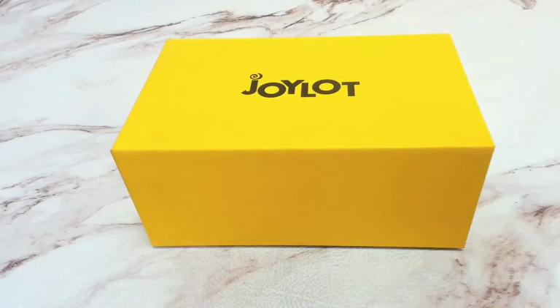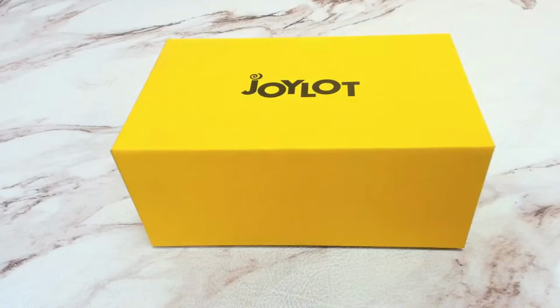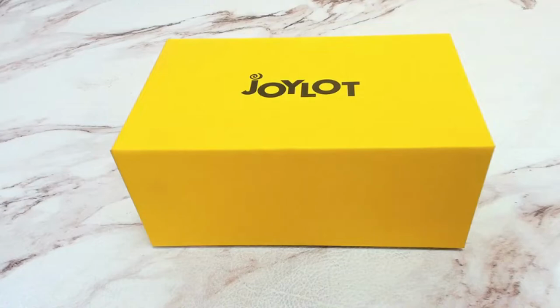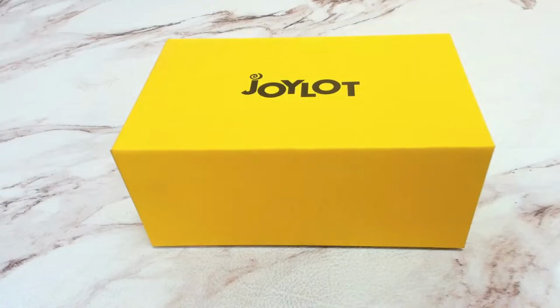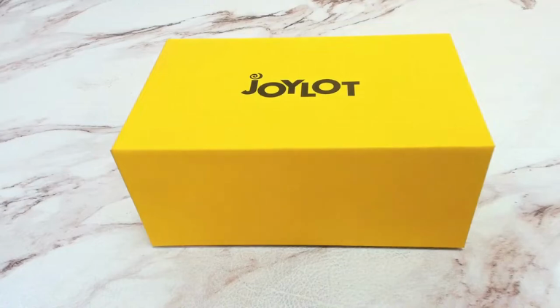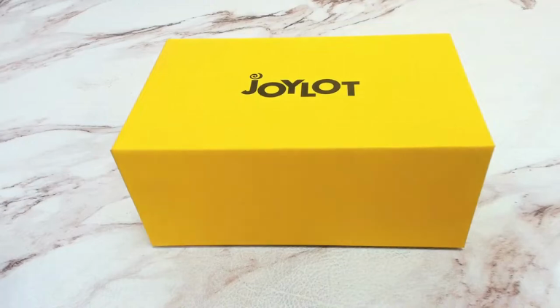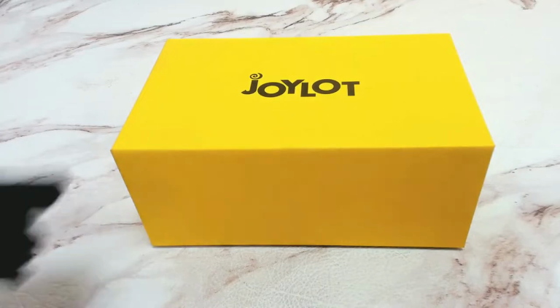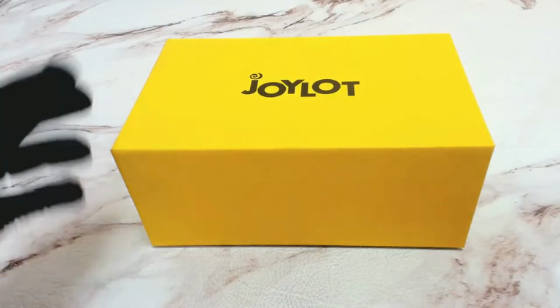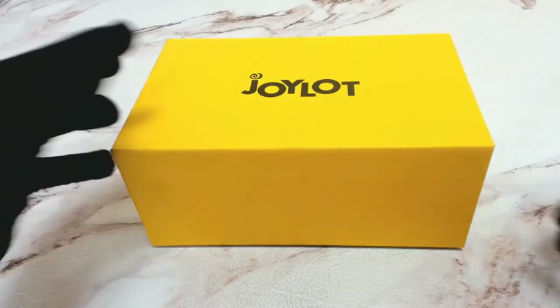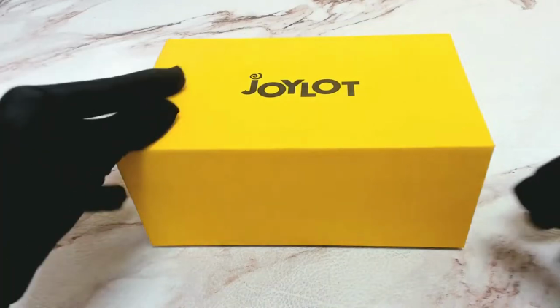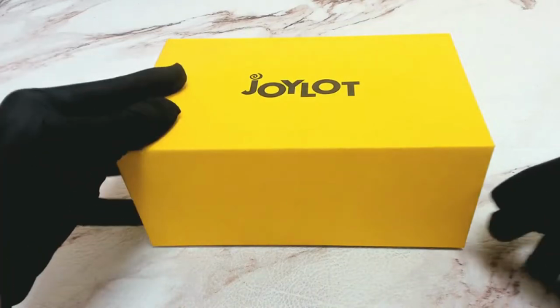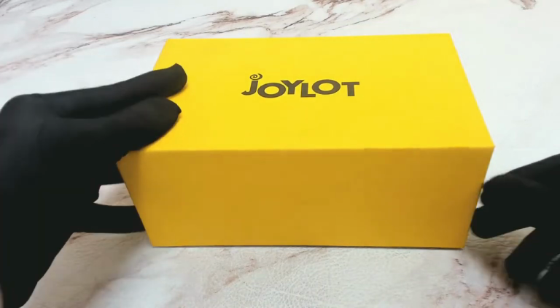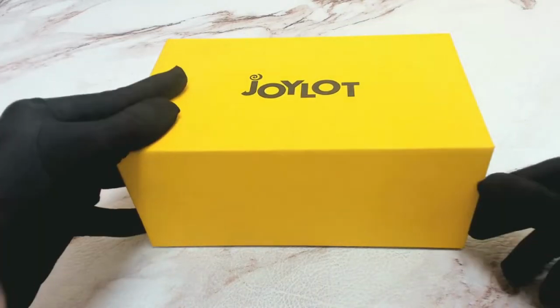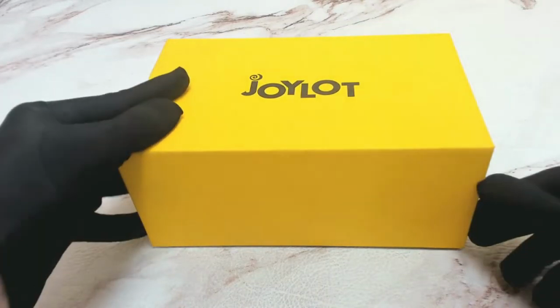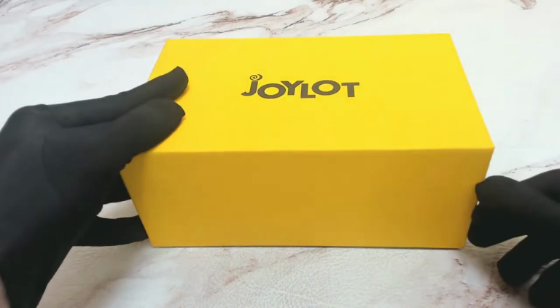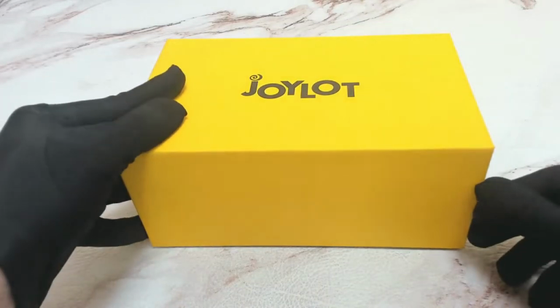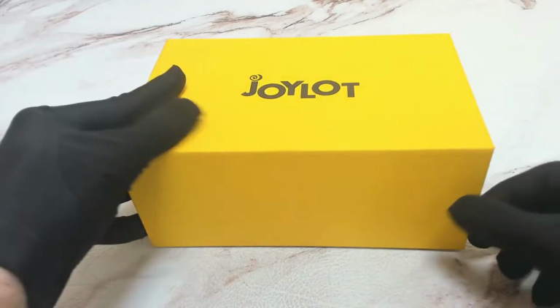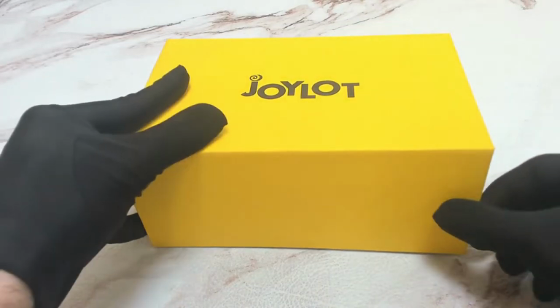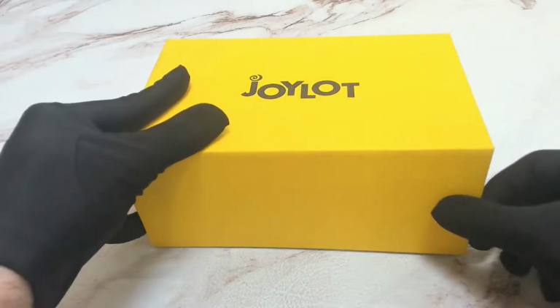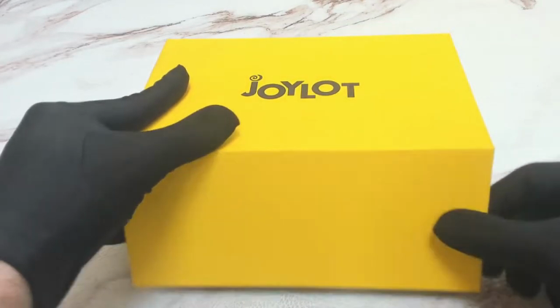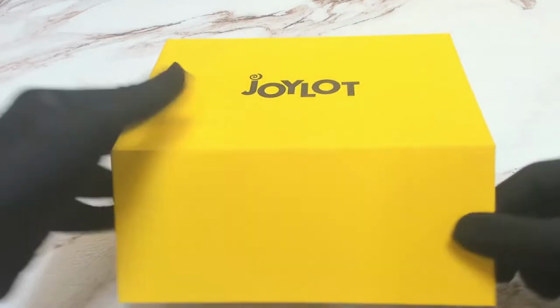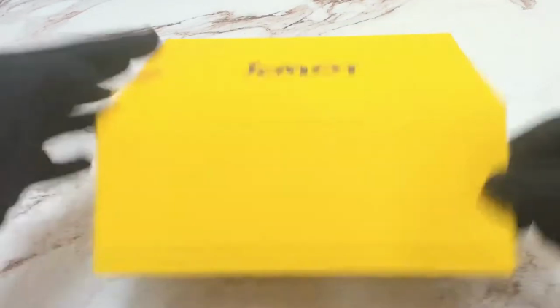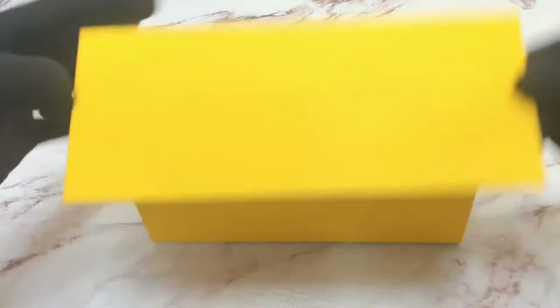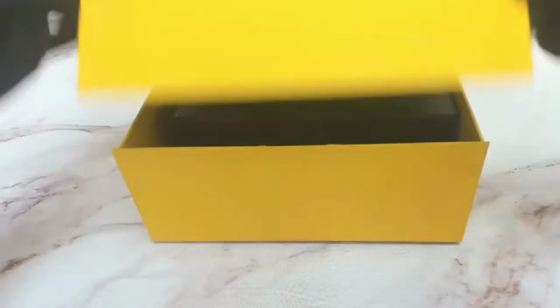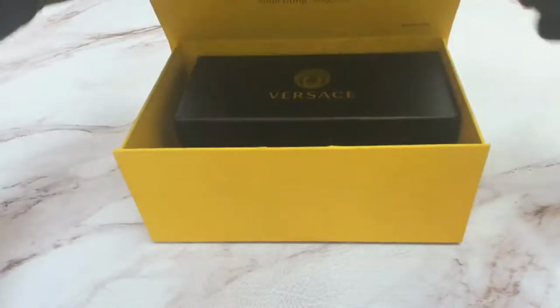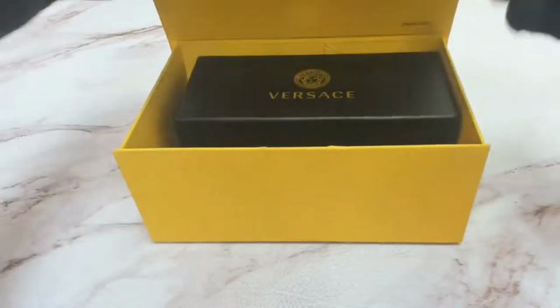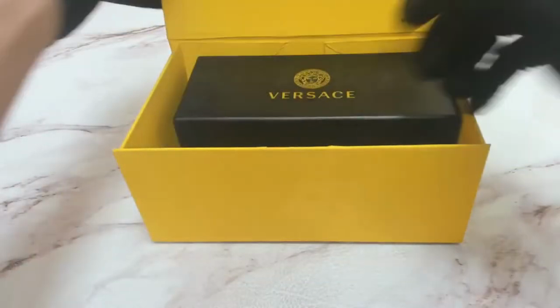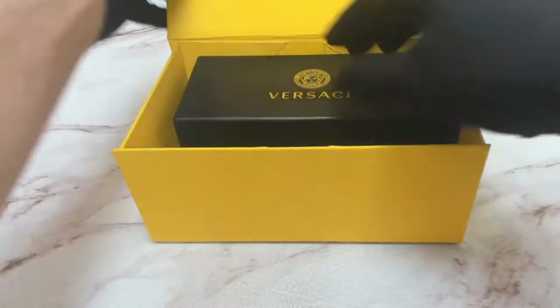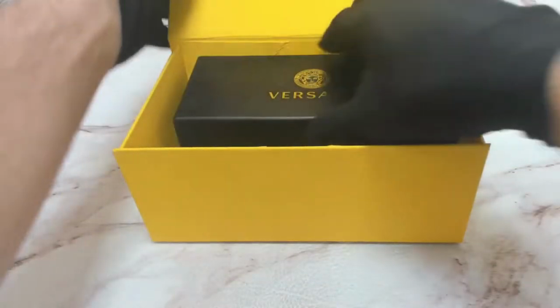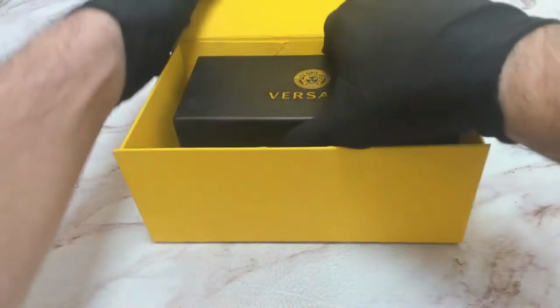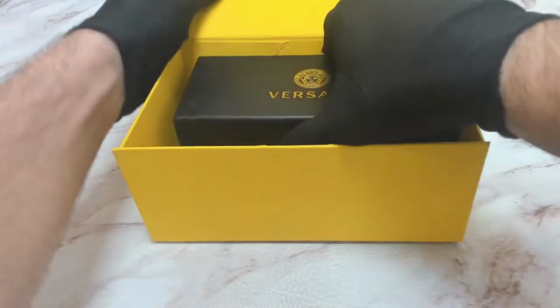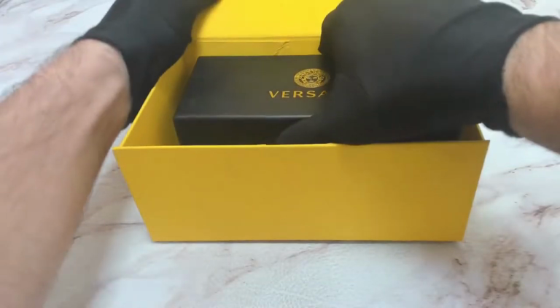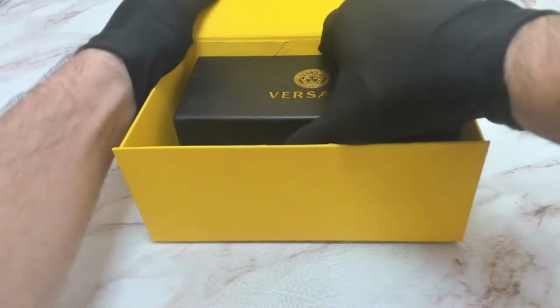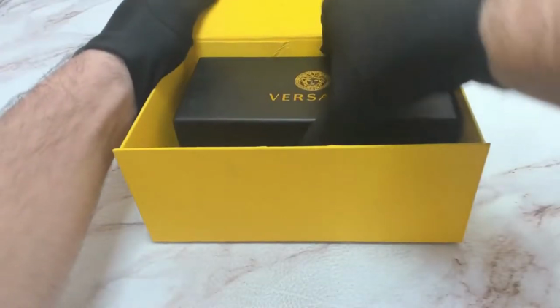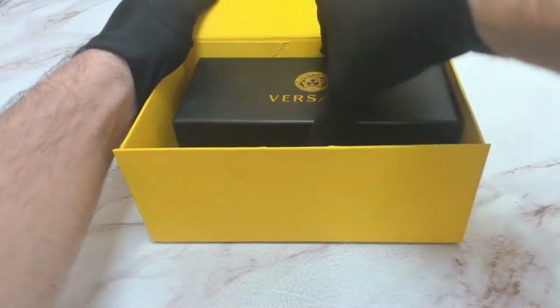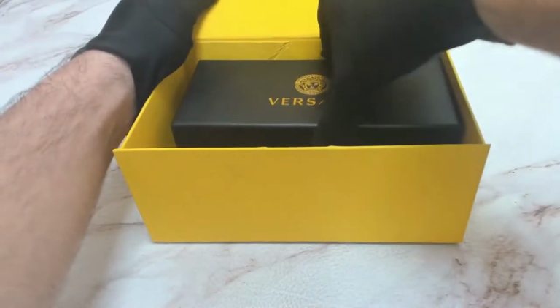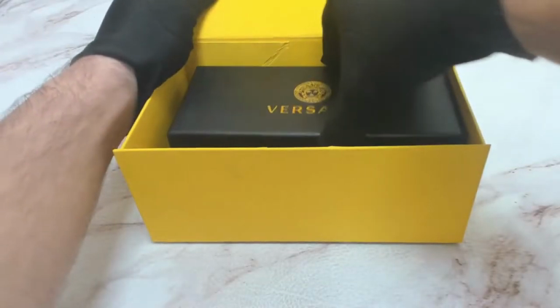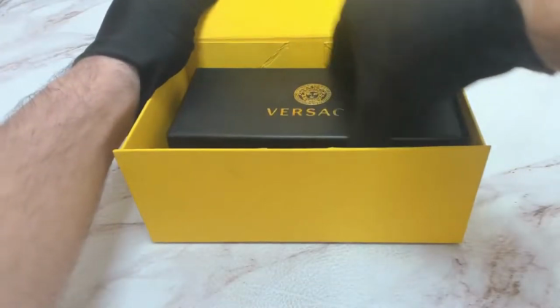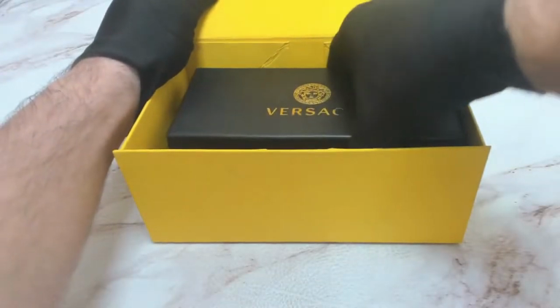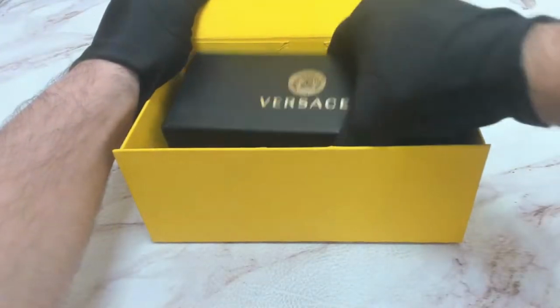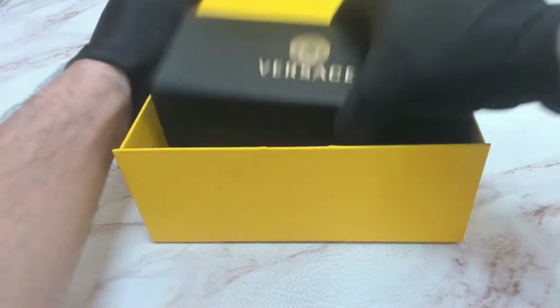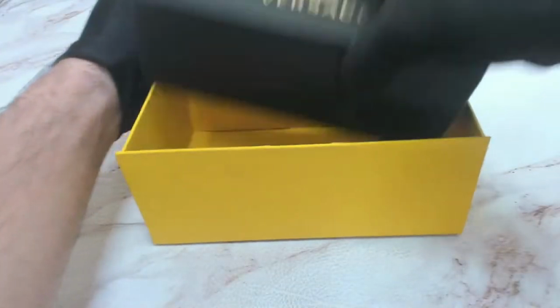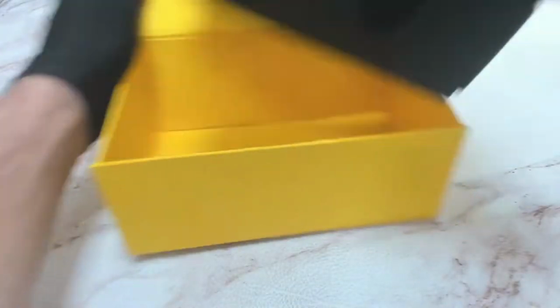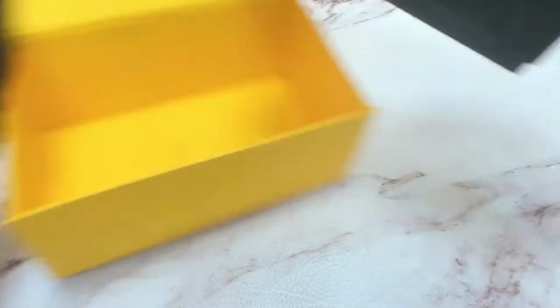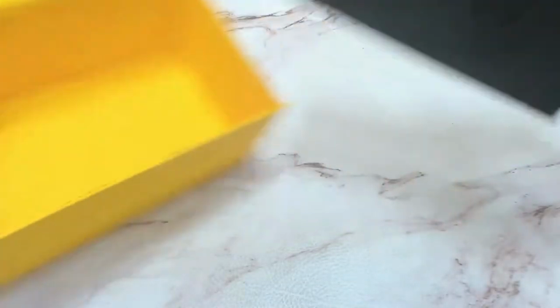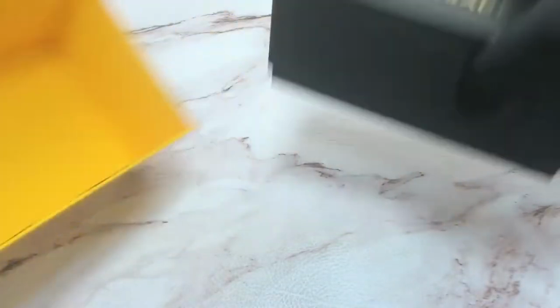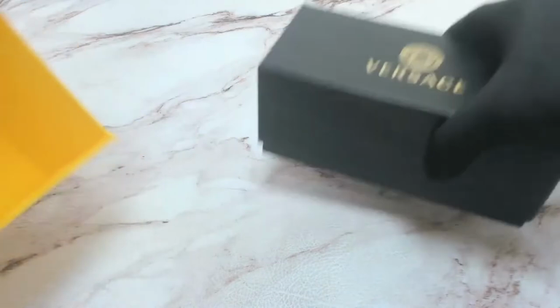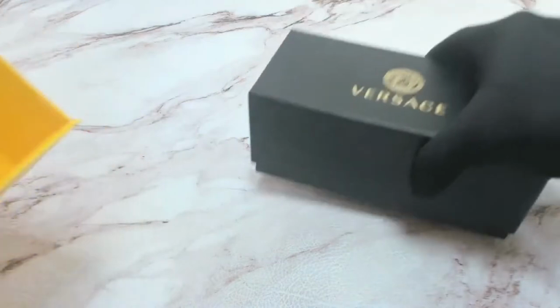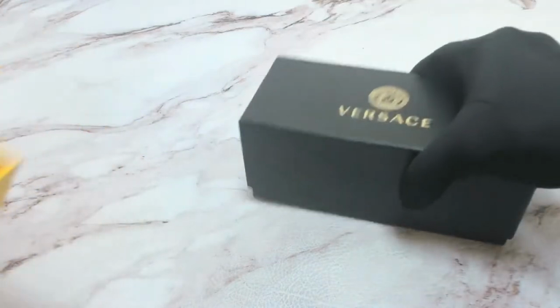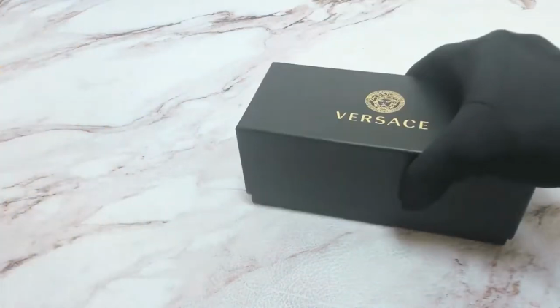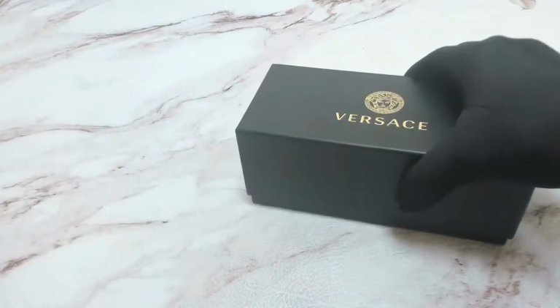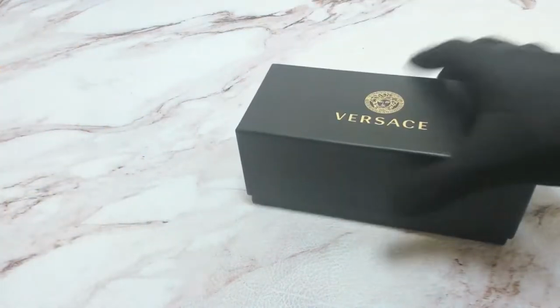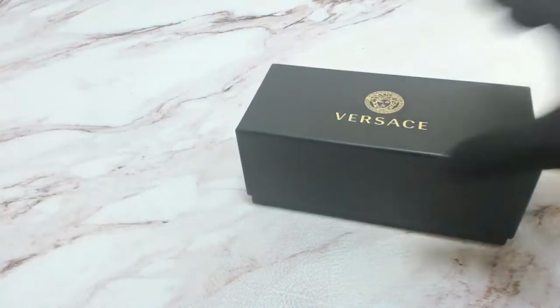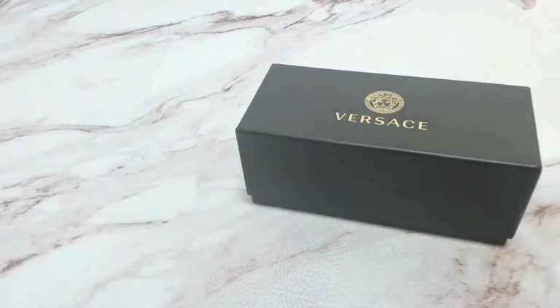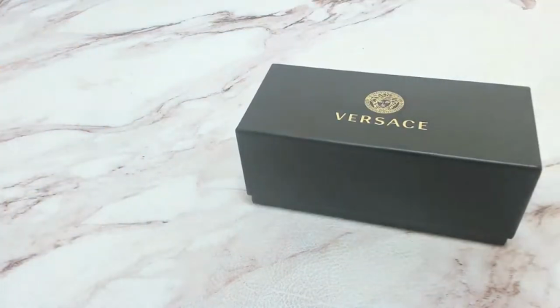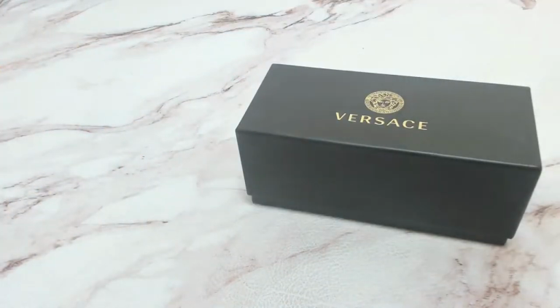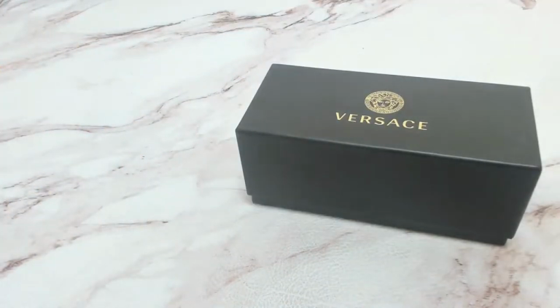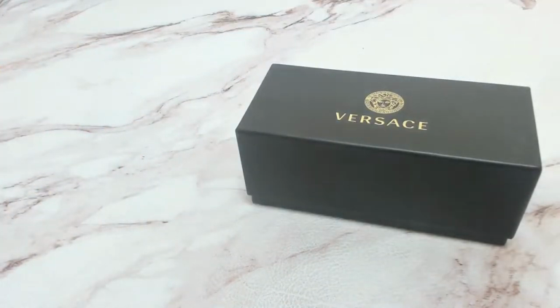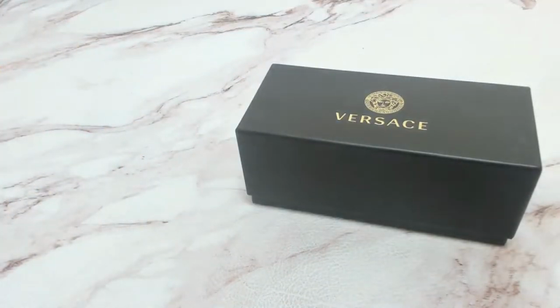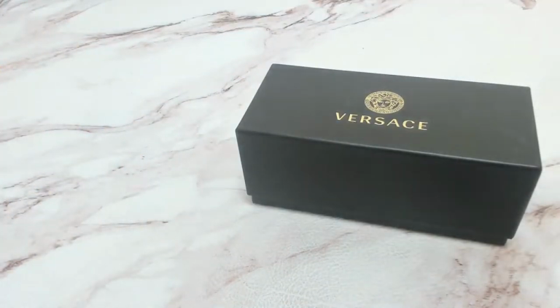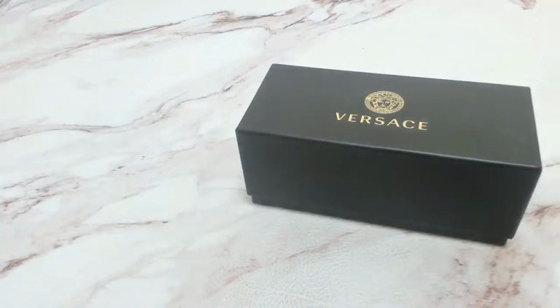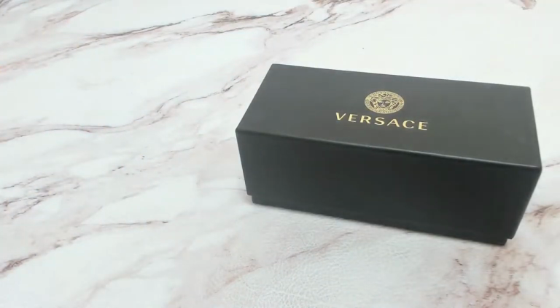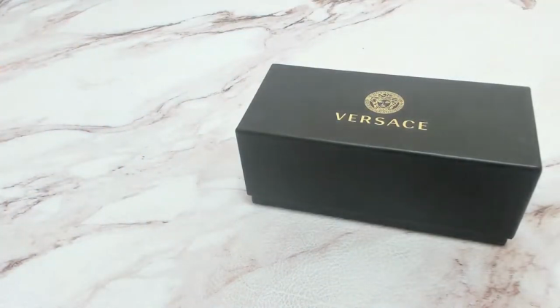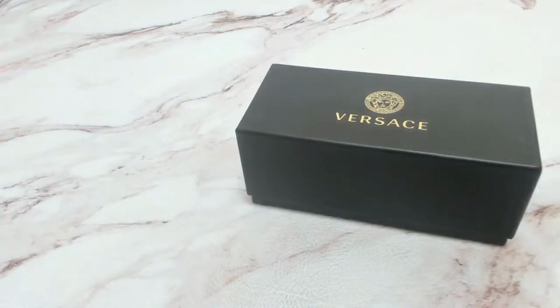Hi everyone, greetings from Gillette.com. Today I'll be unboxing Versace sunglasses model 4361.